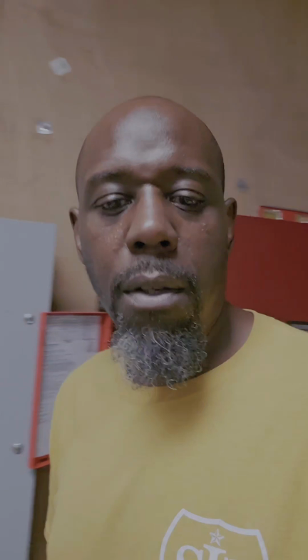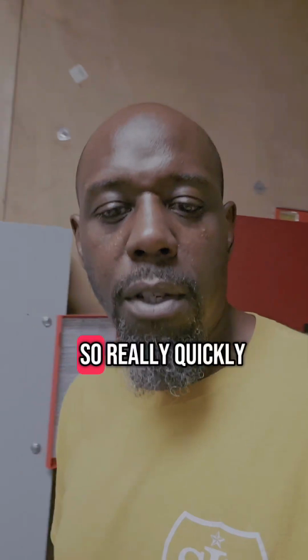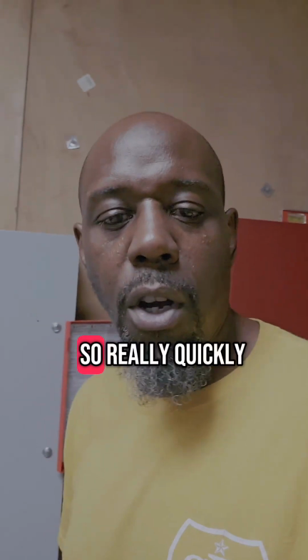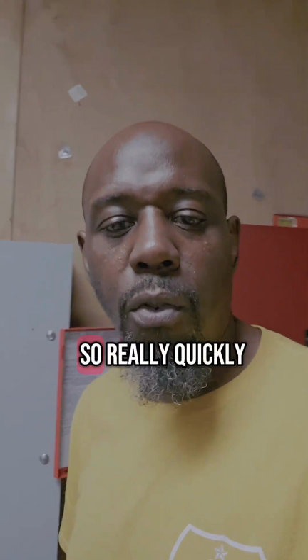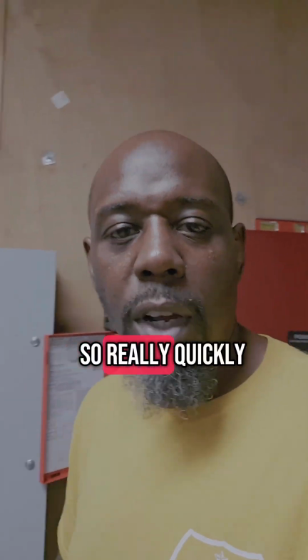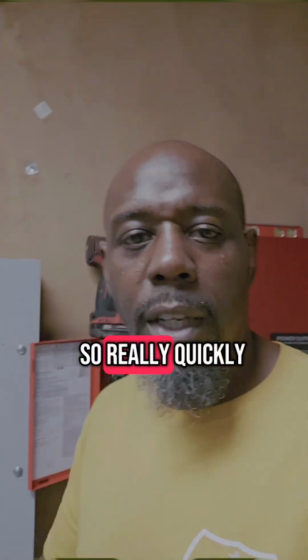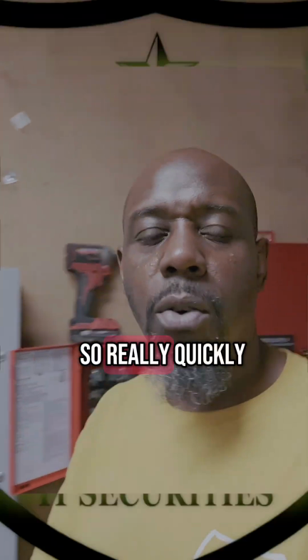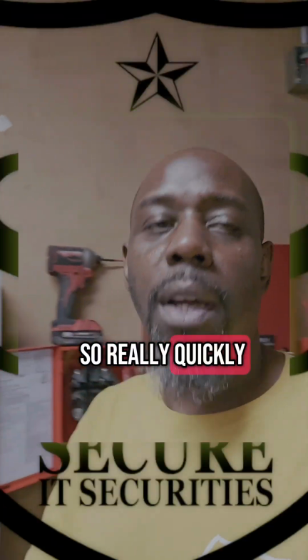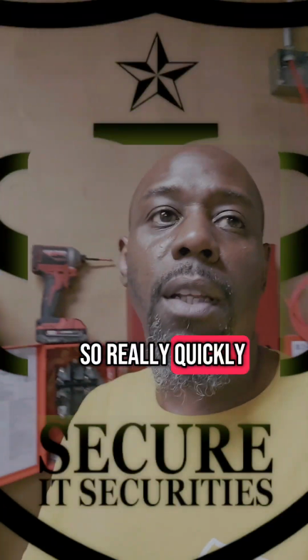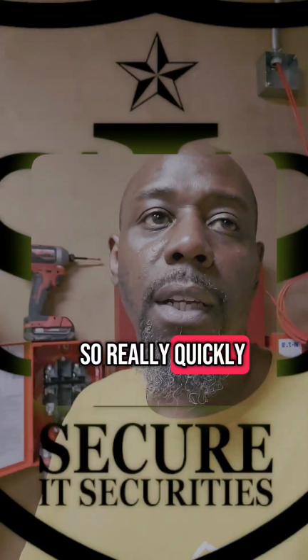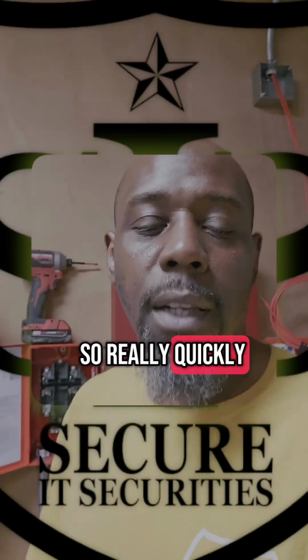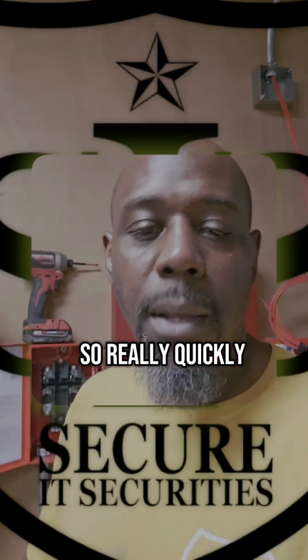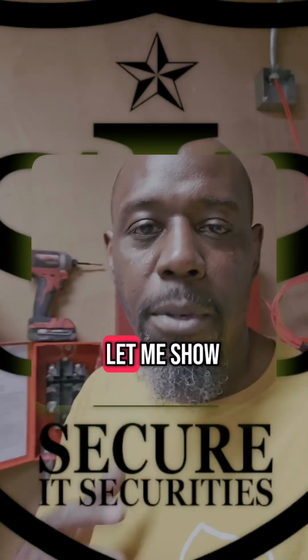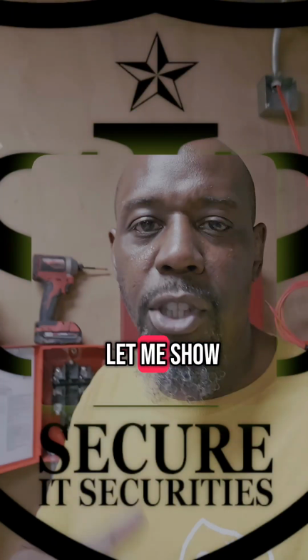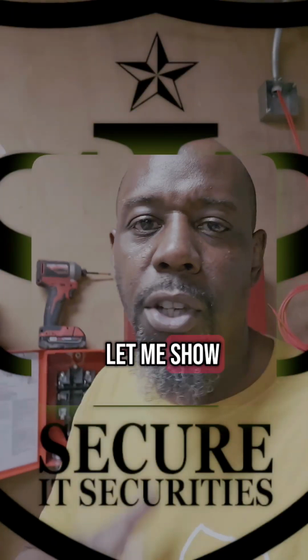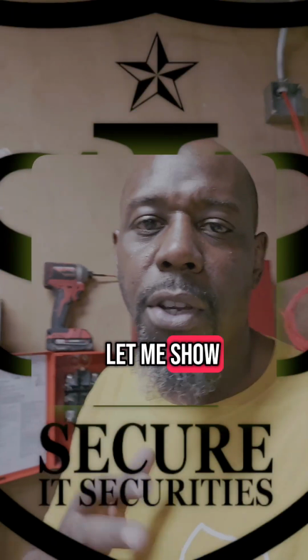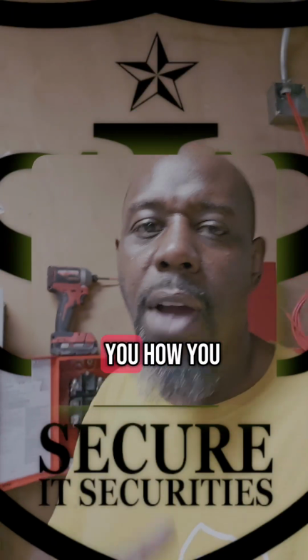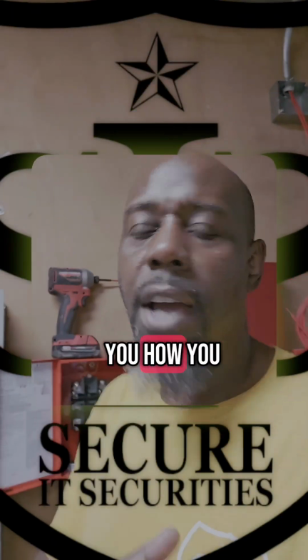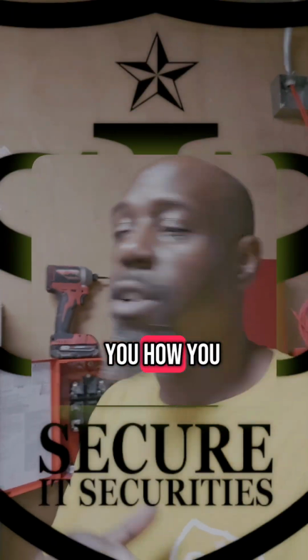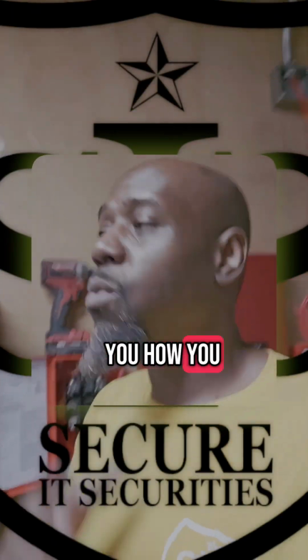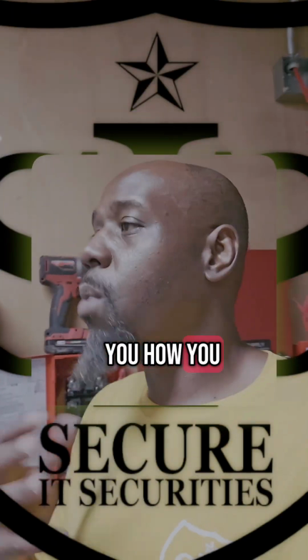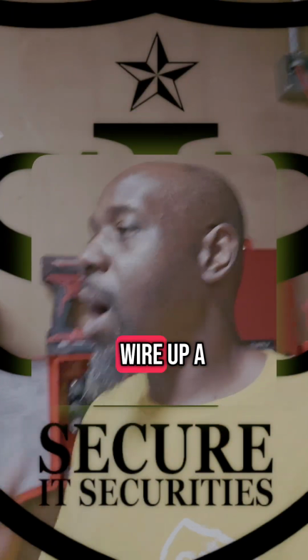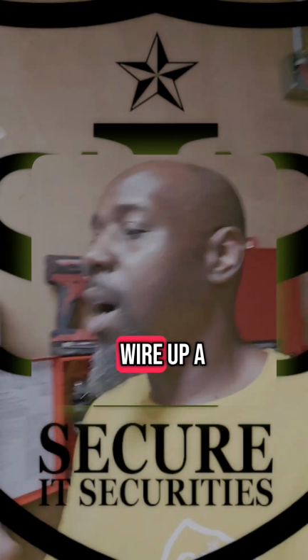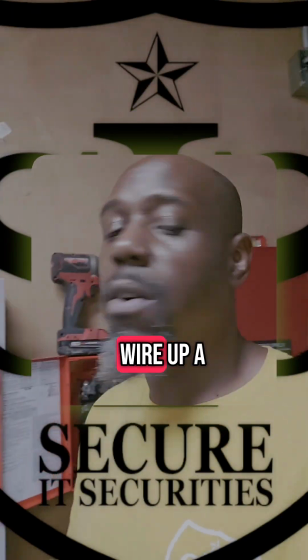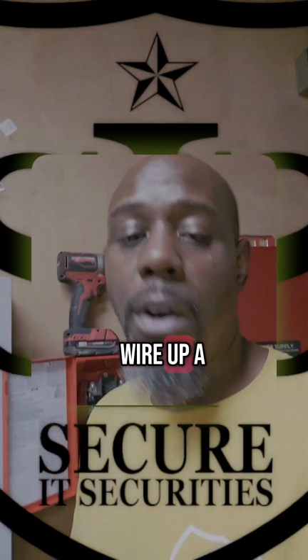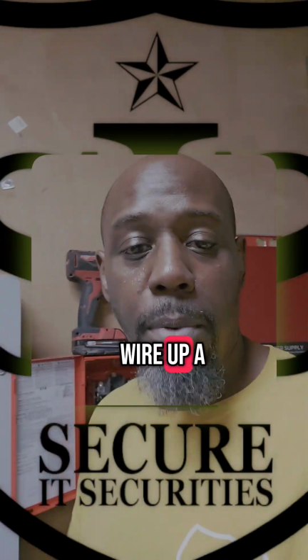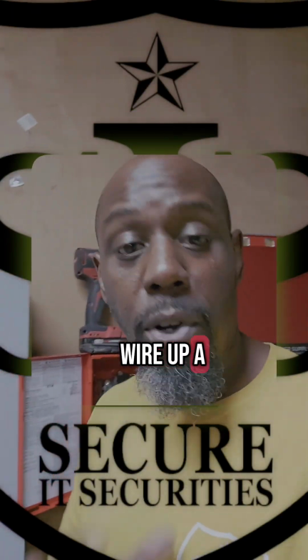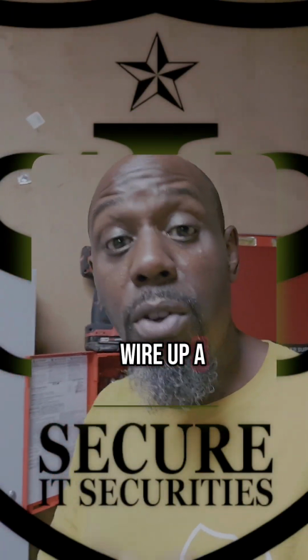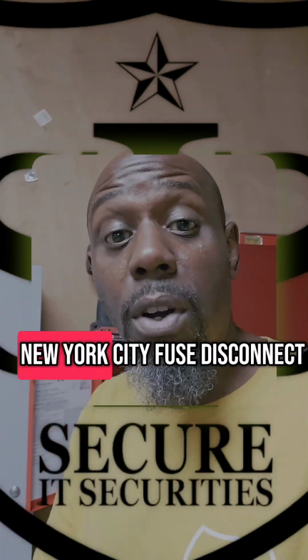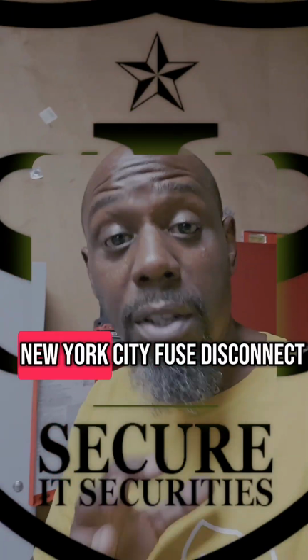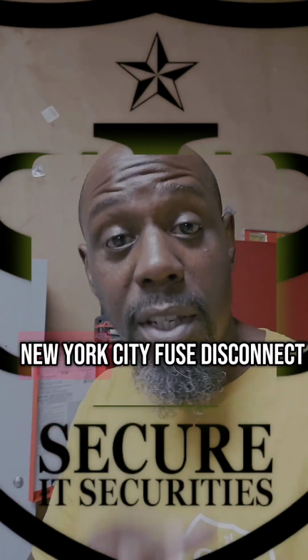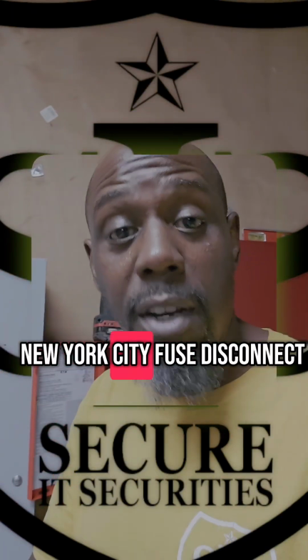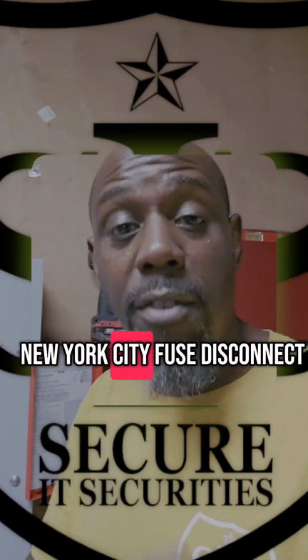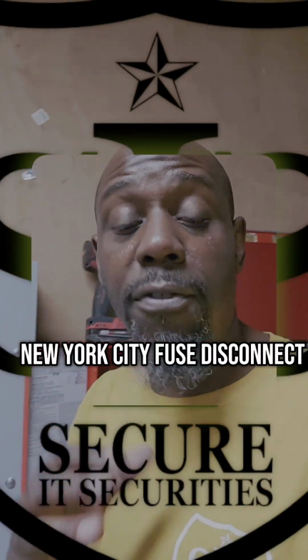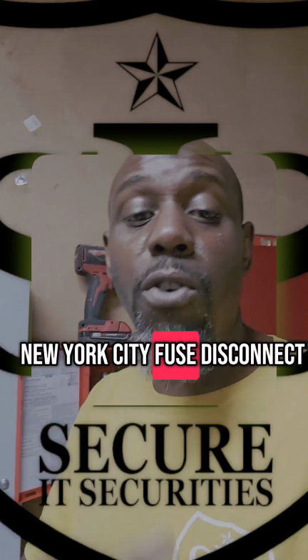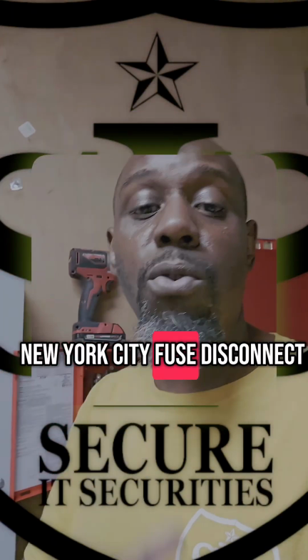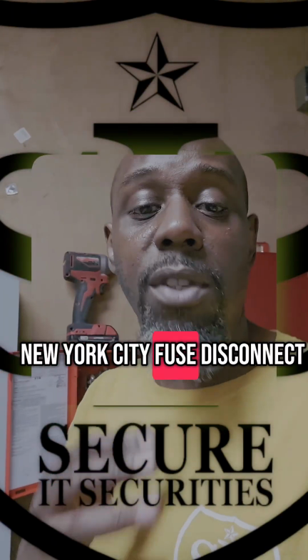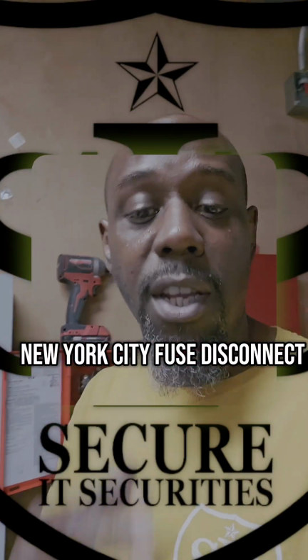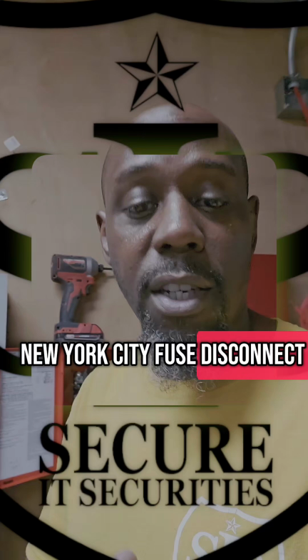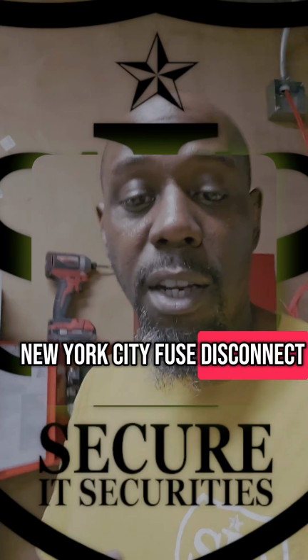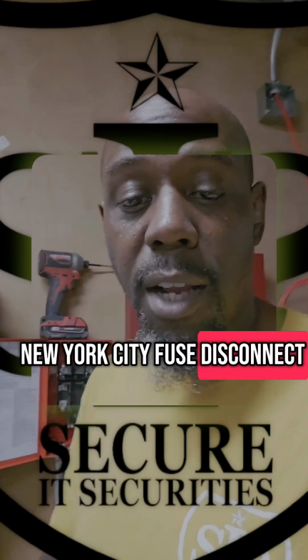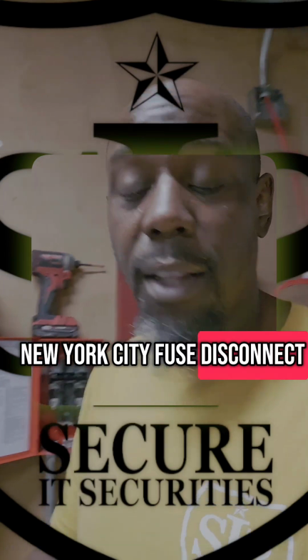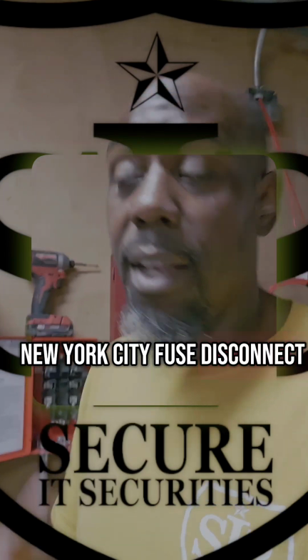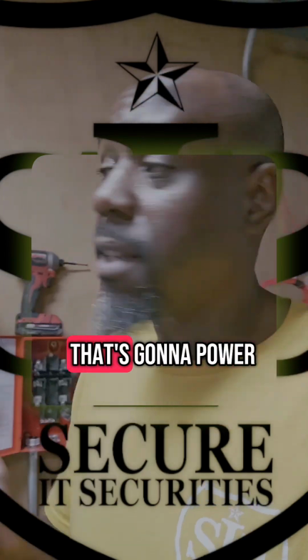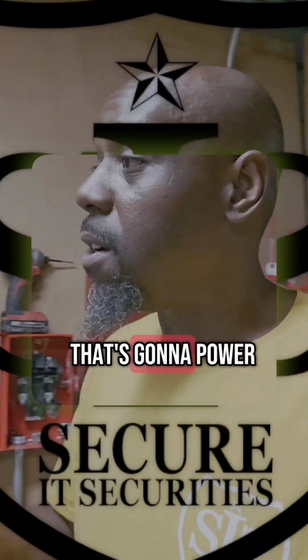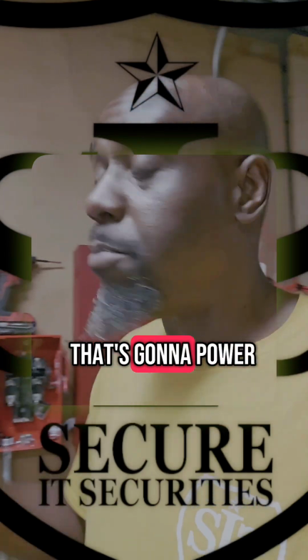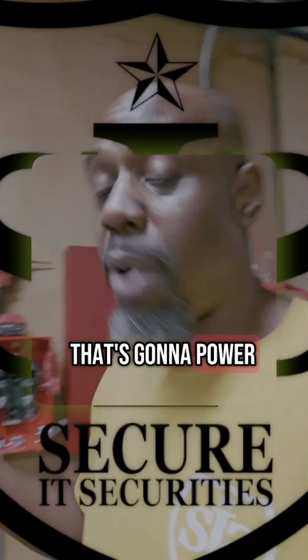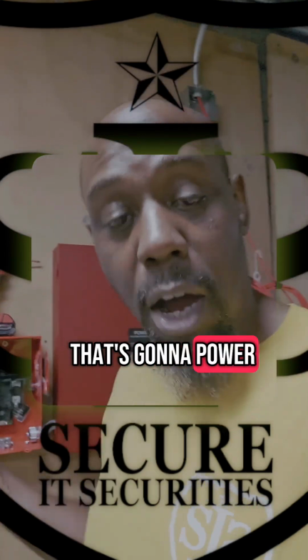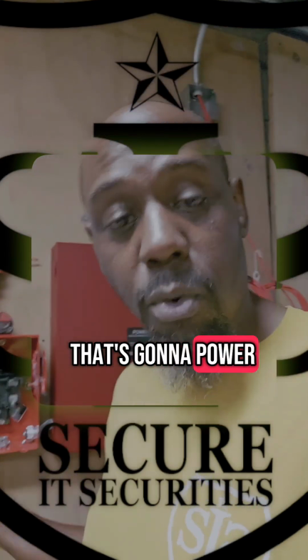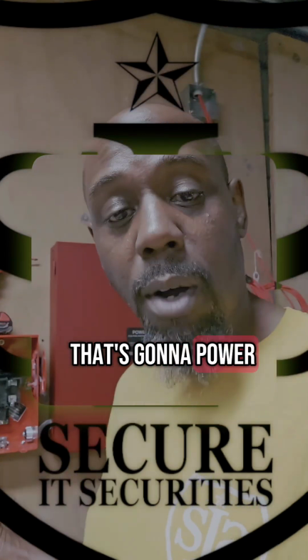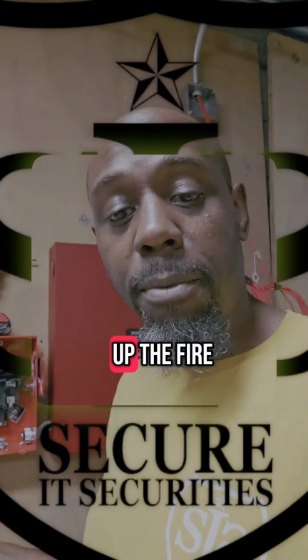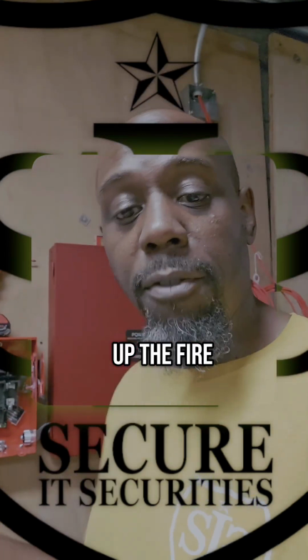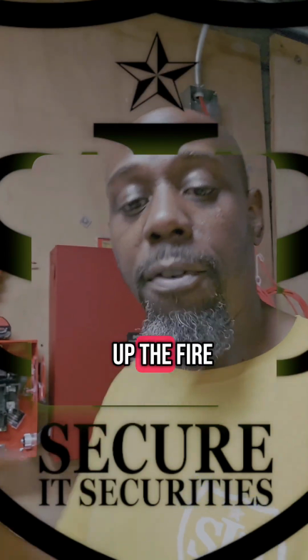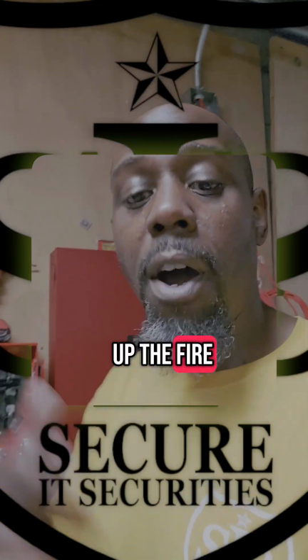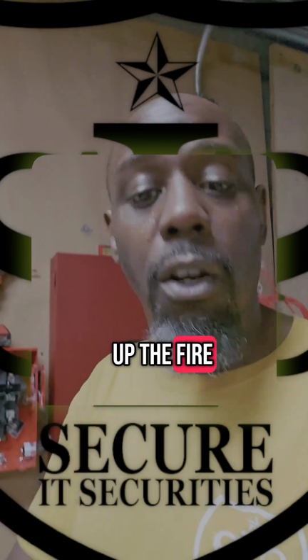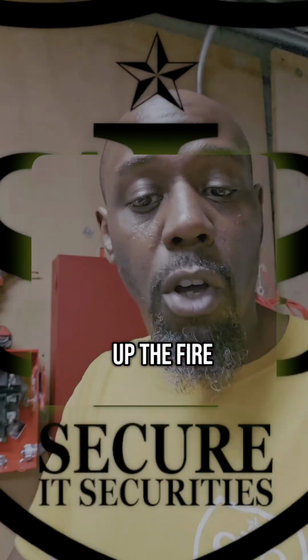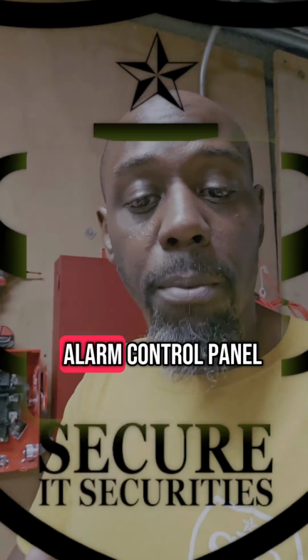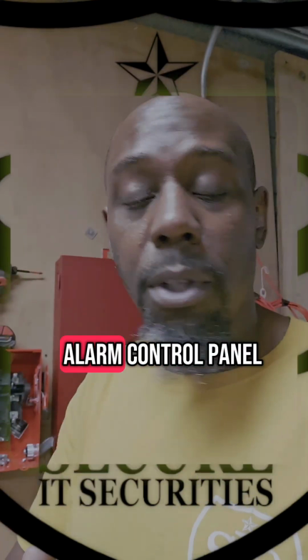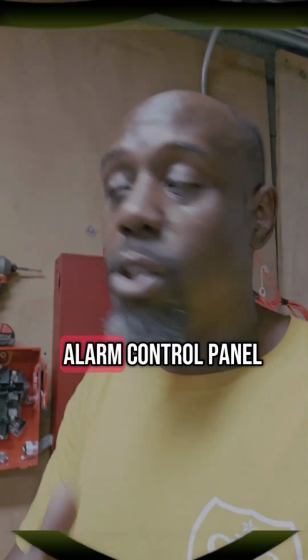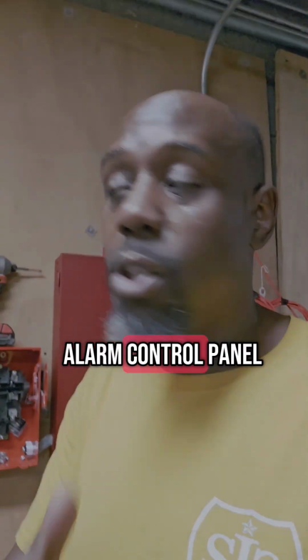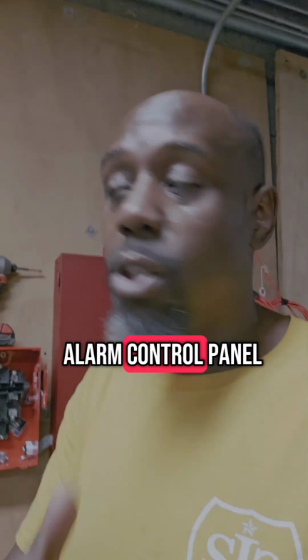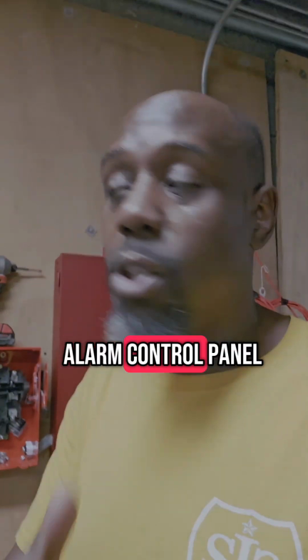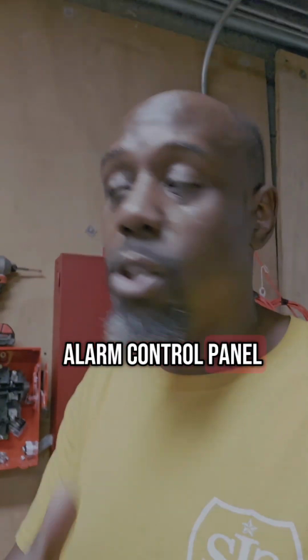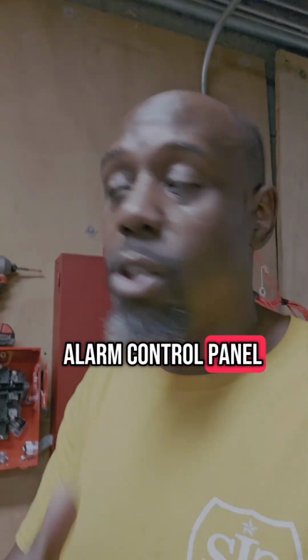Let me show you how you wire up a New York City fuse disconnect that's going to power up the fire alarm control panel.